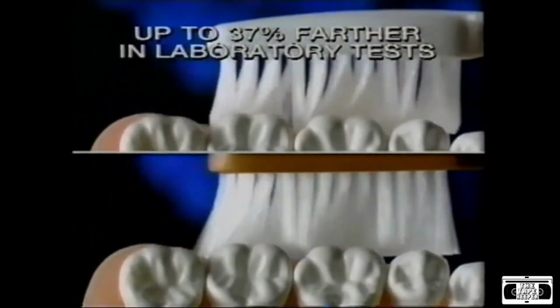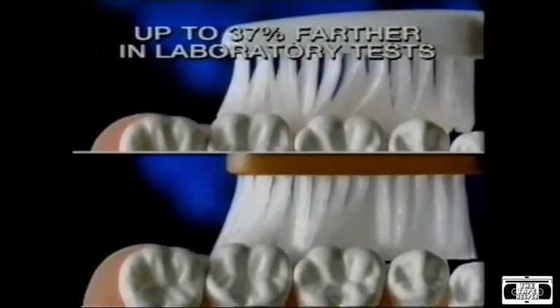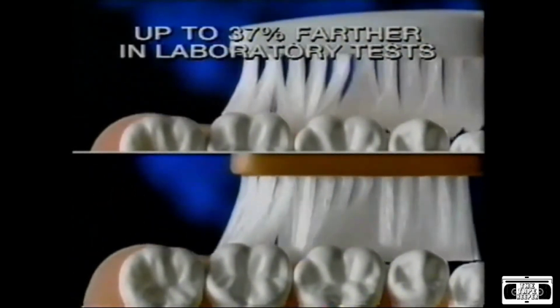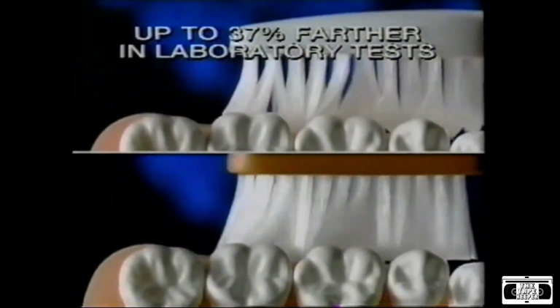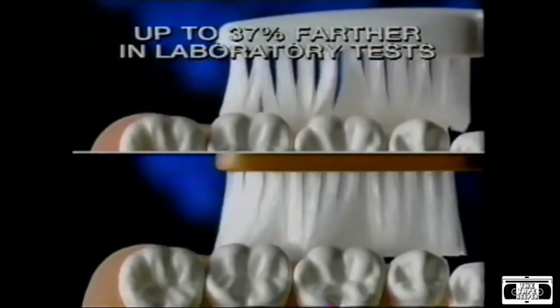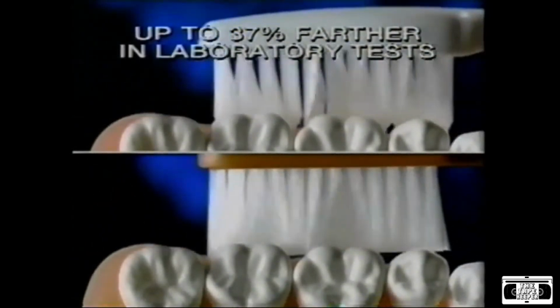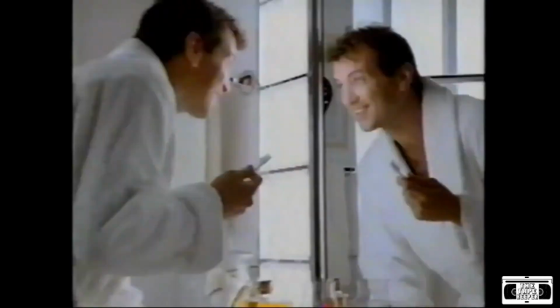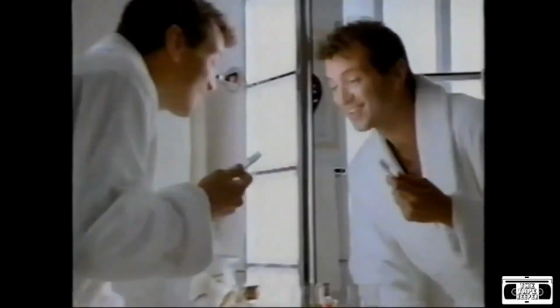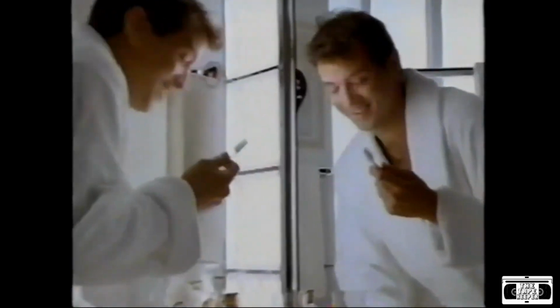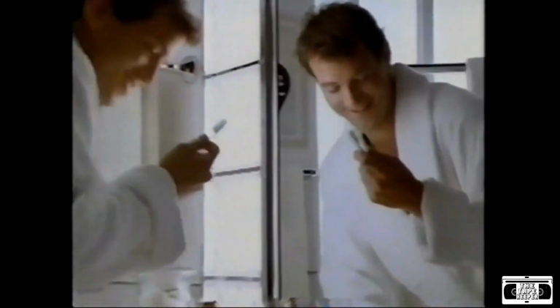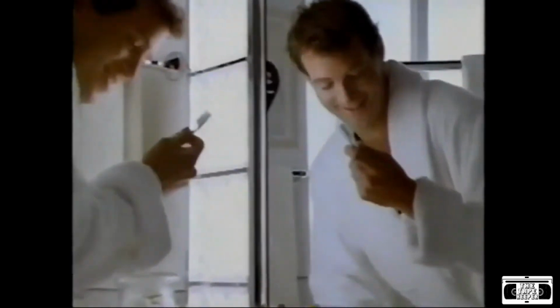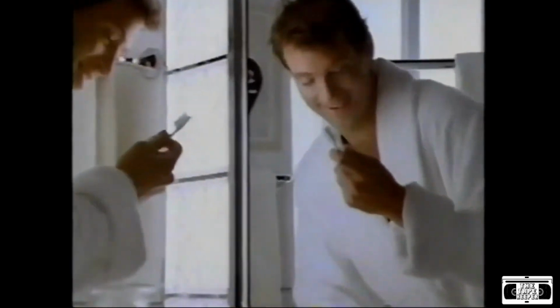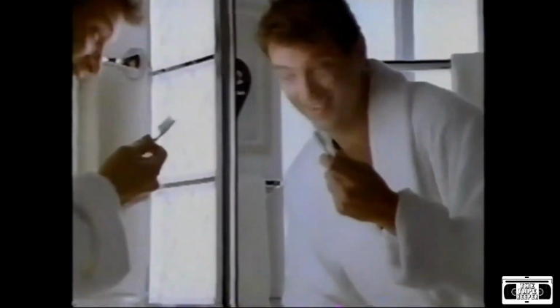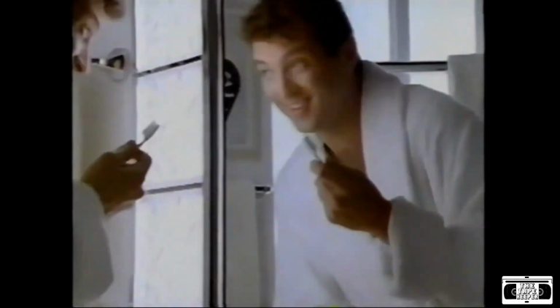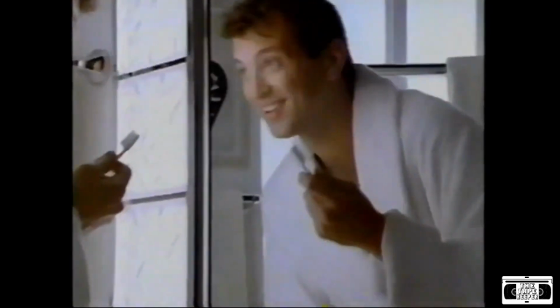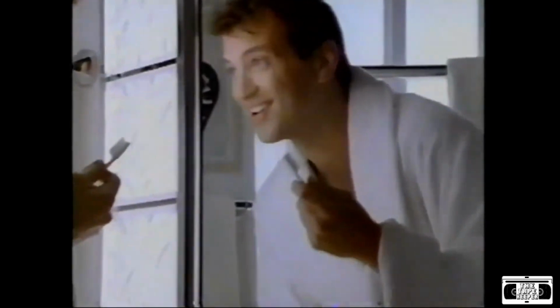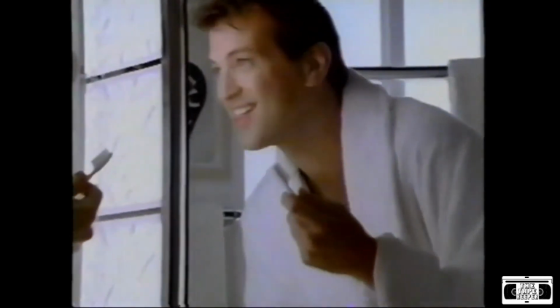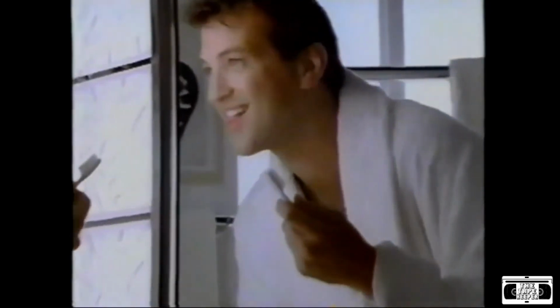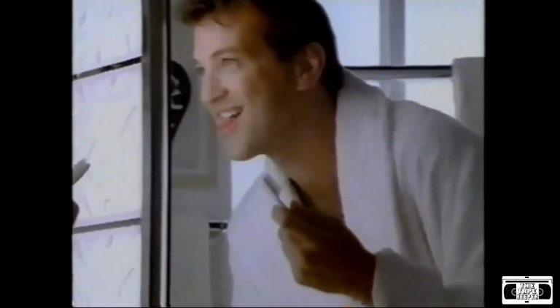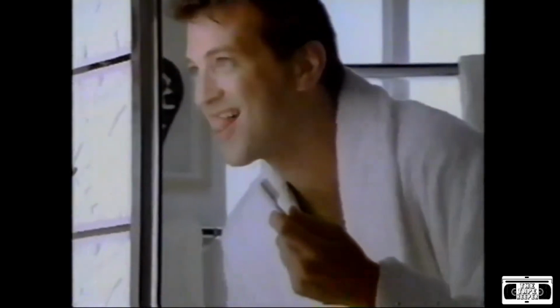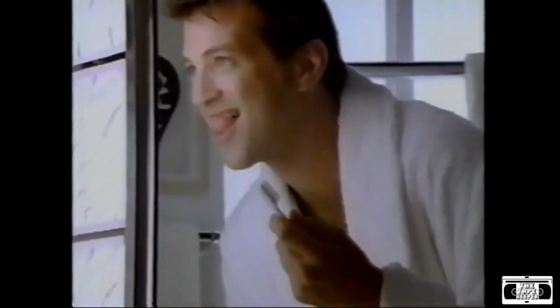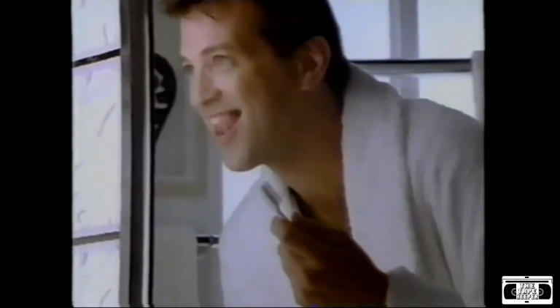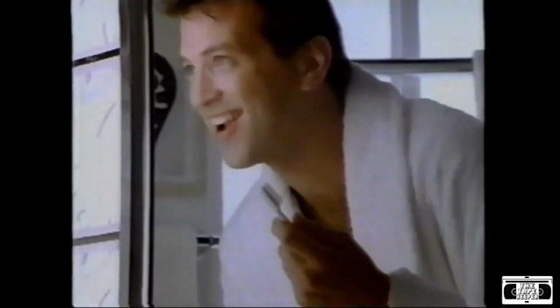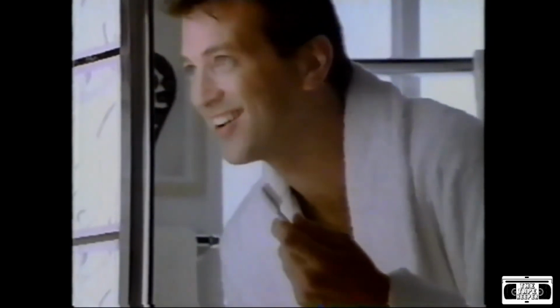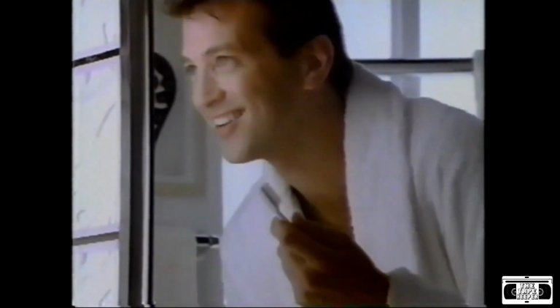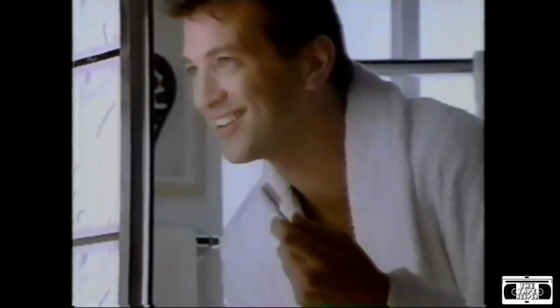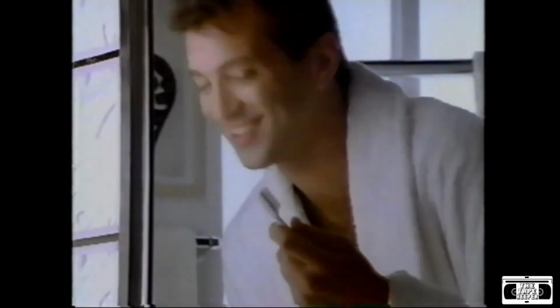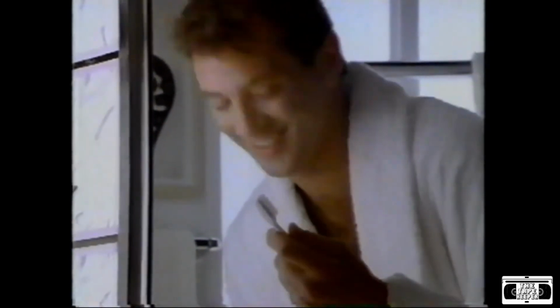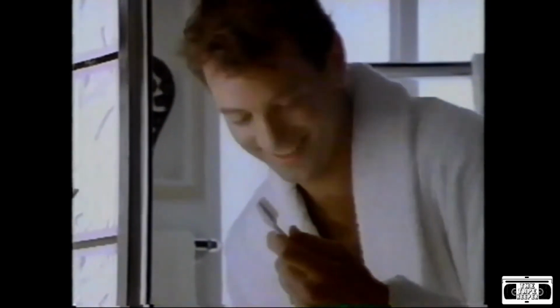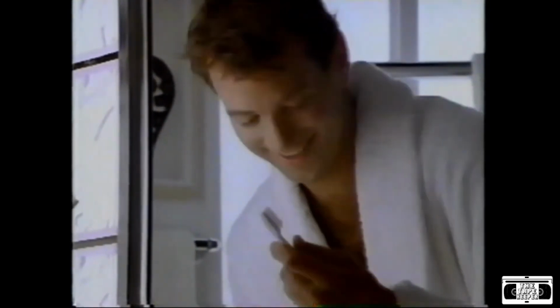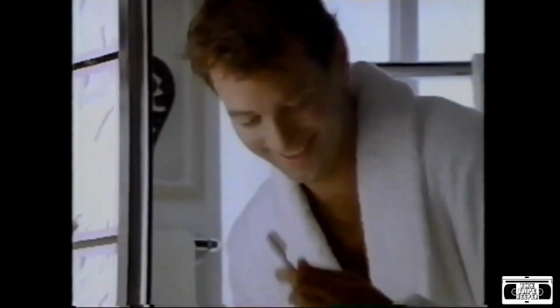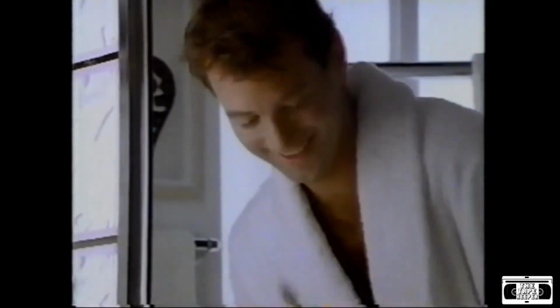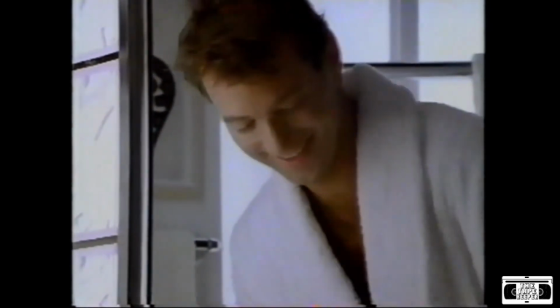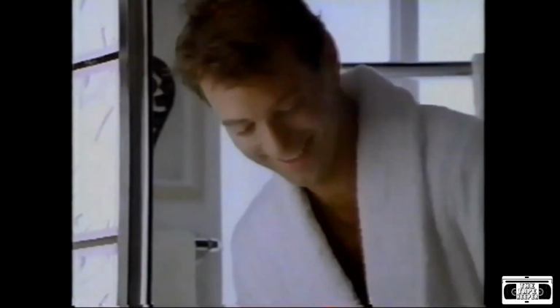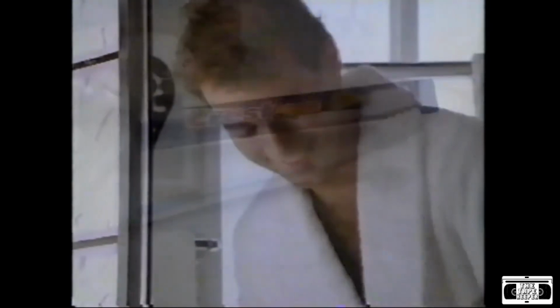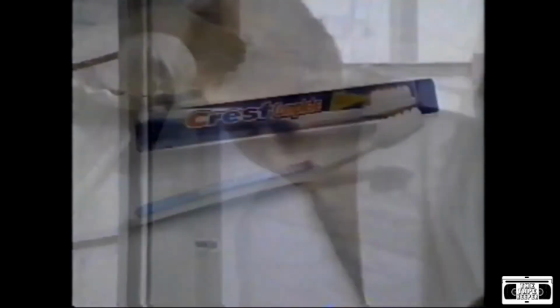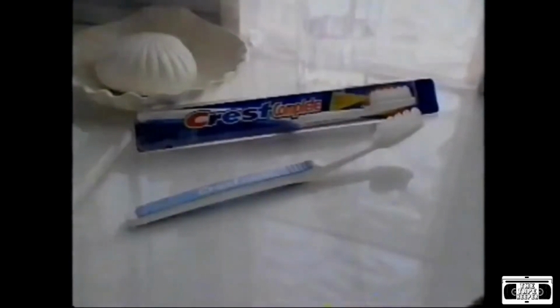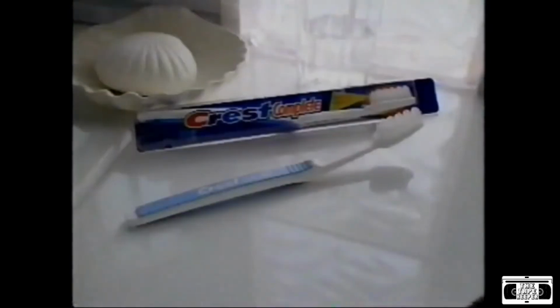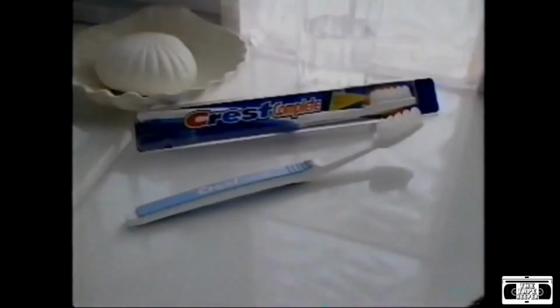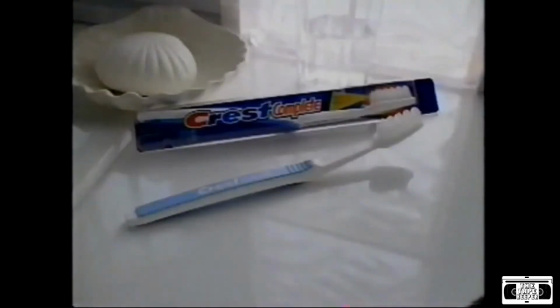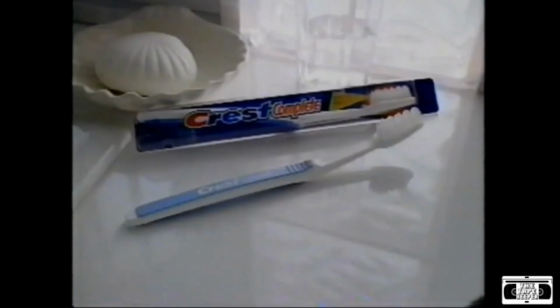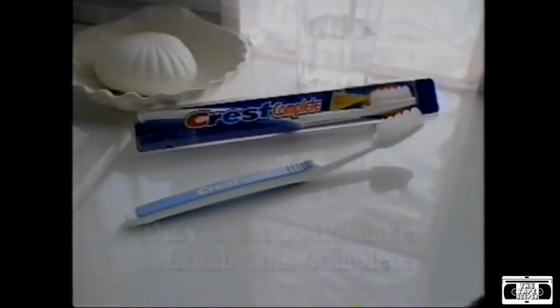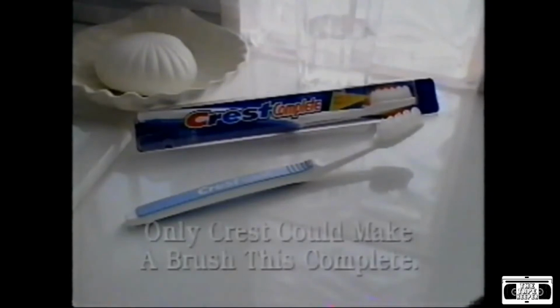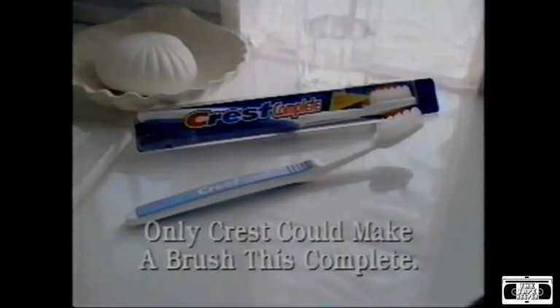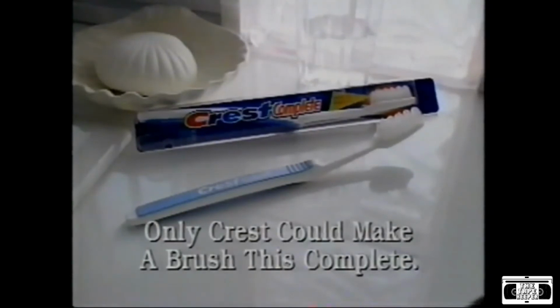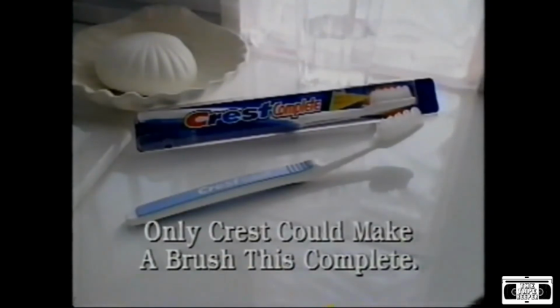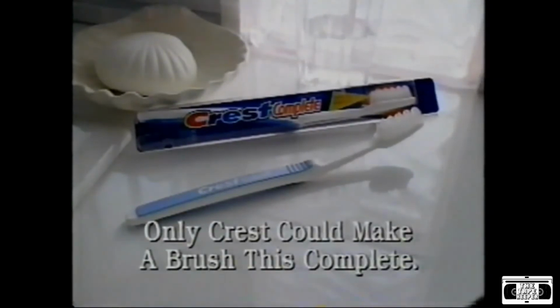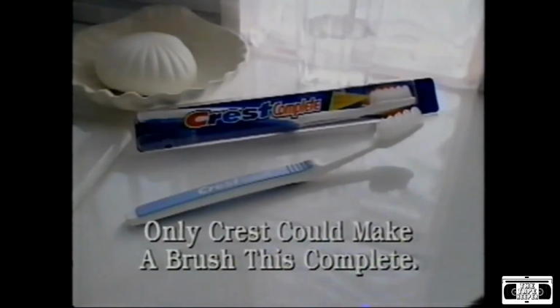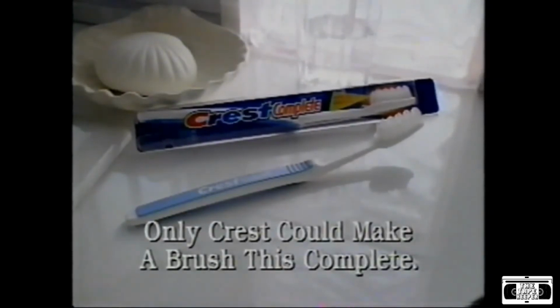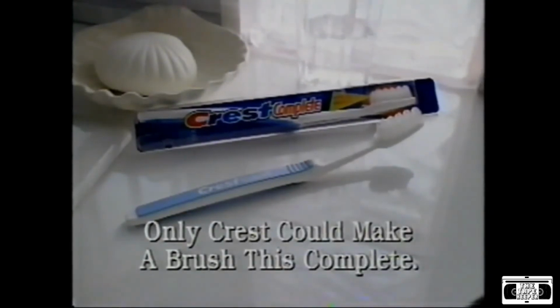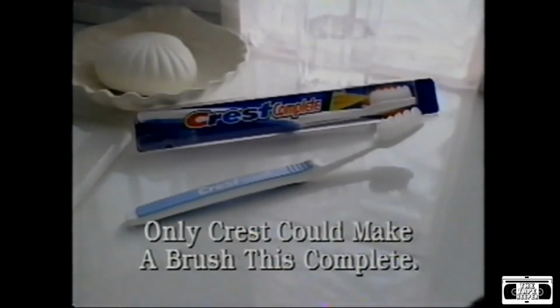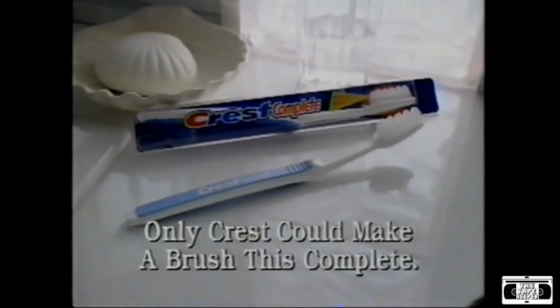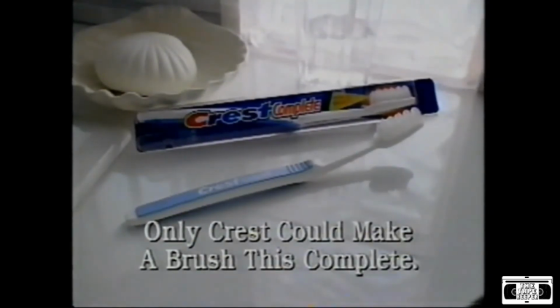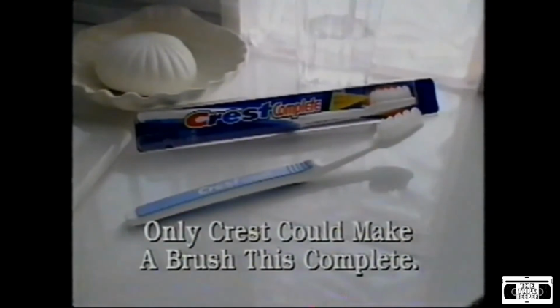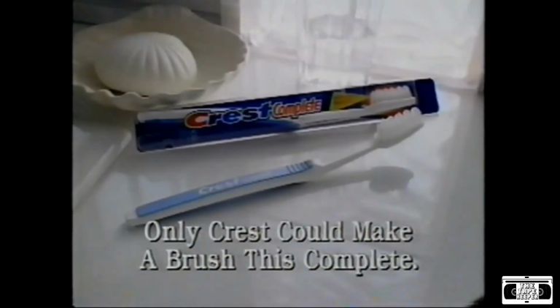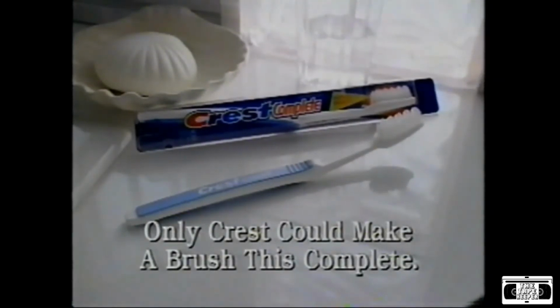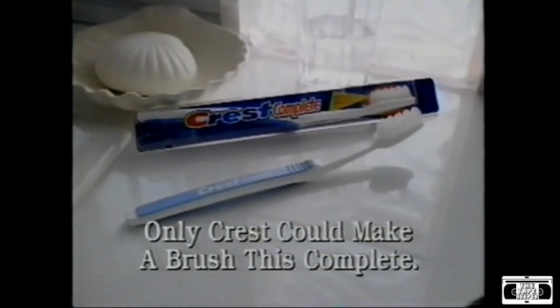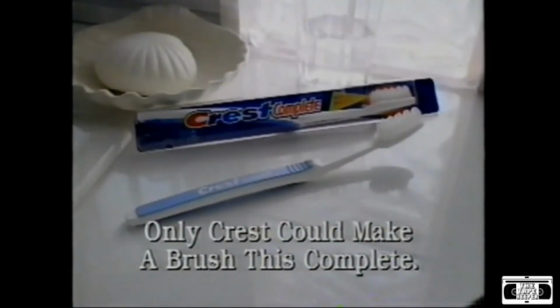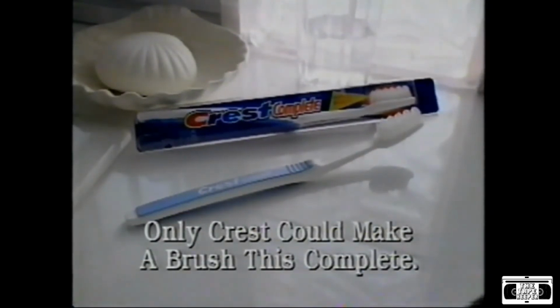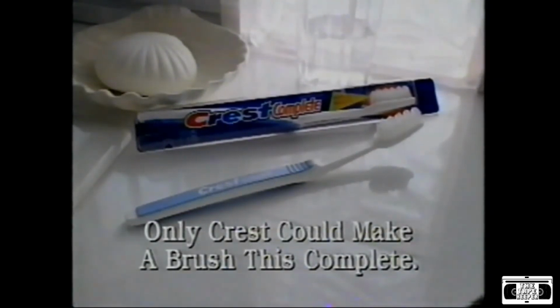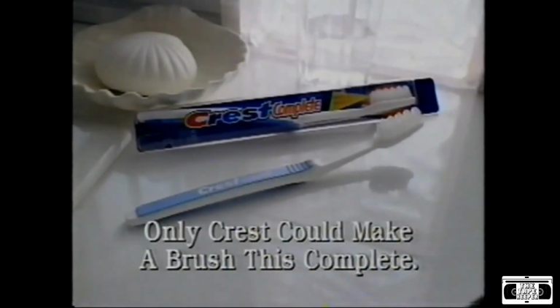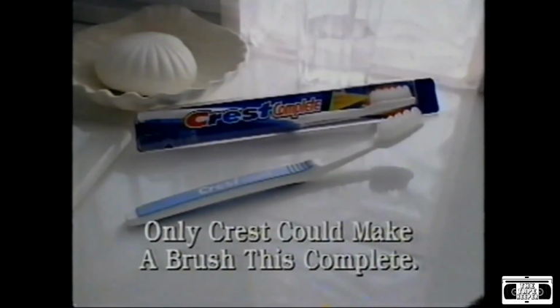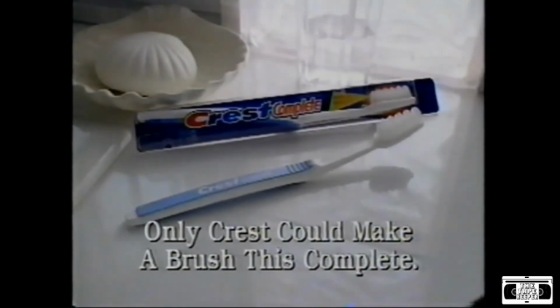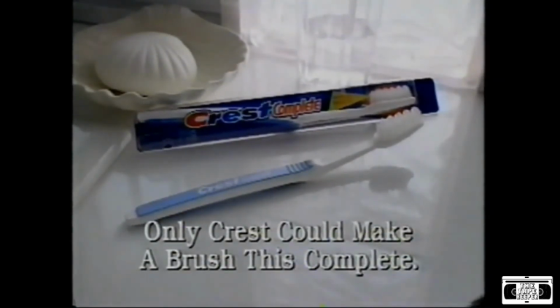So to help maintain a dentist's clean at home, get new Crest Complete. Only Crest could make a brush this complete.